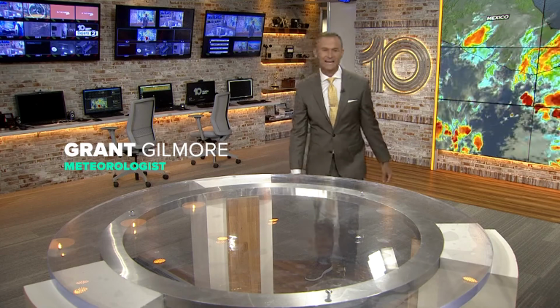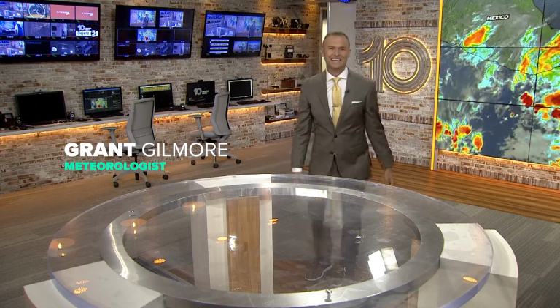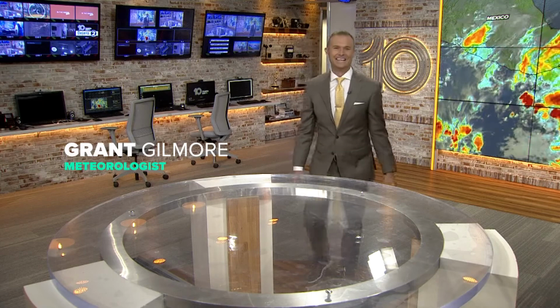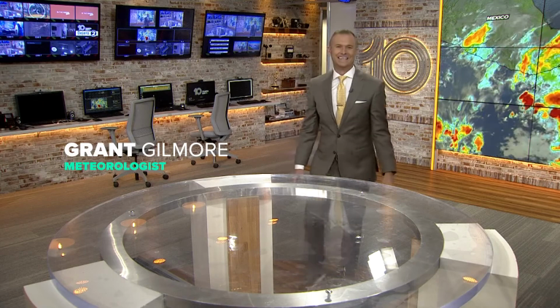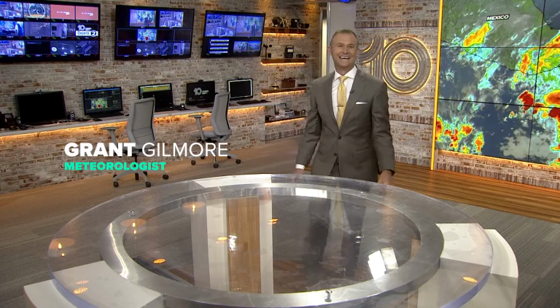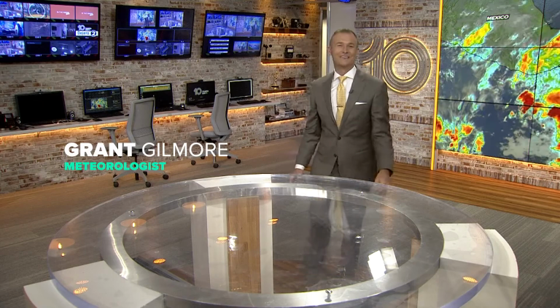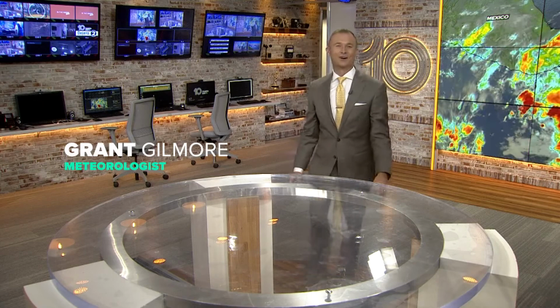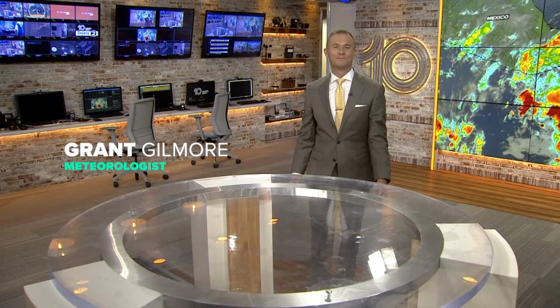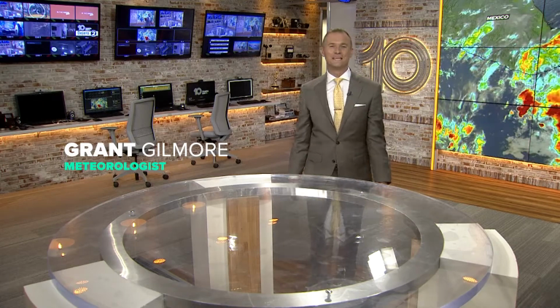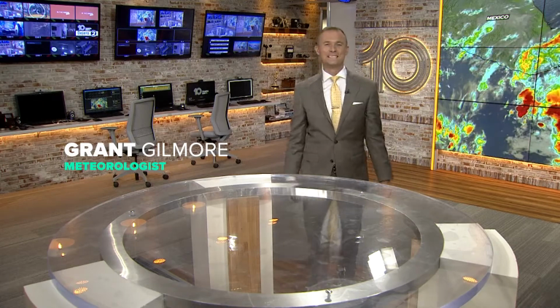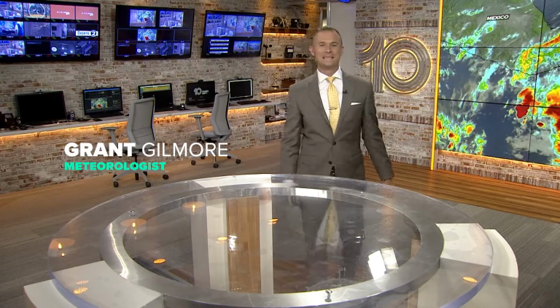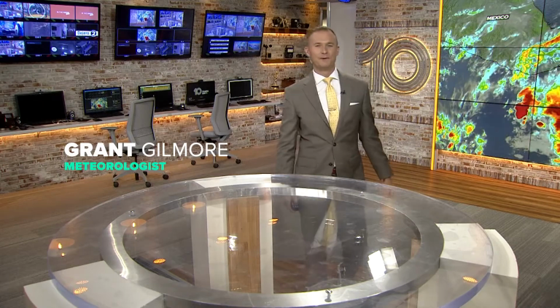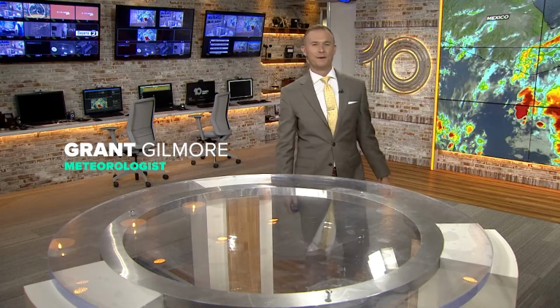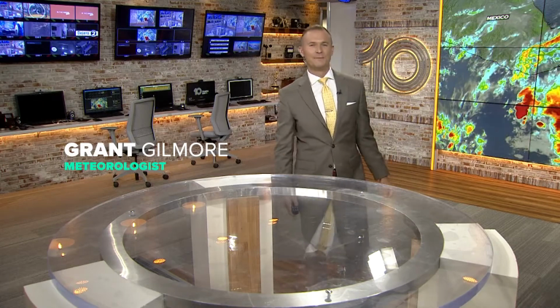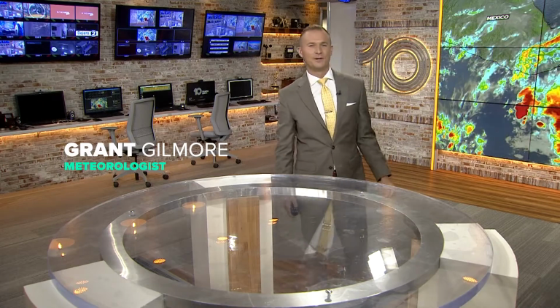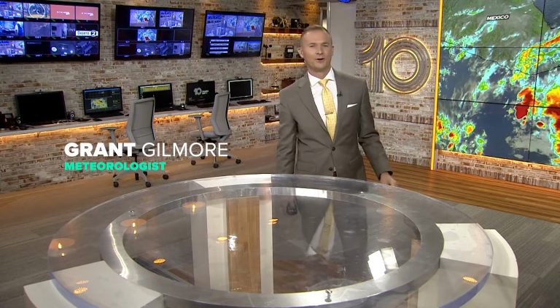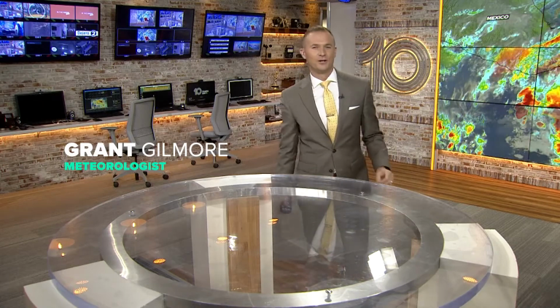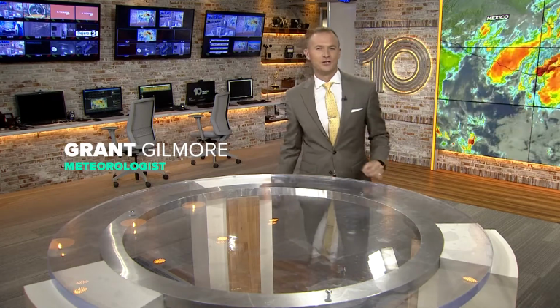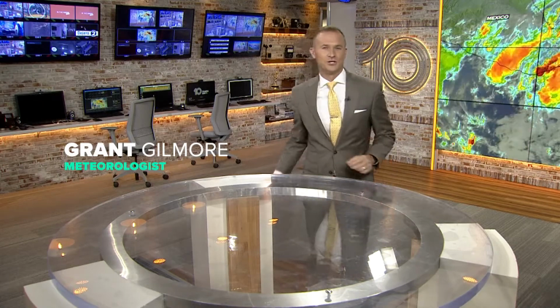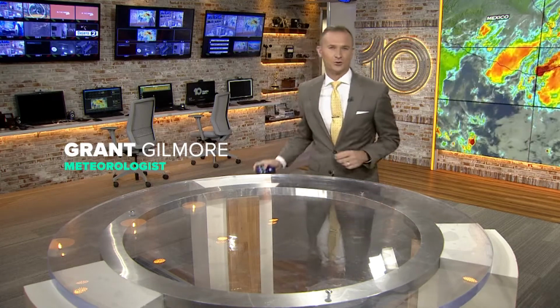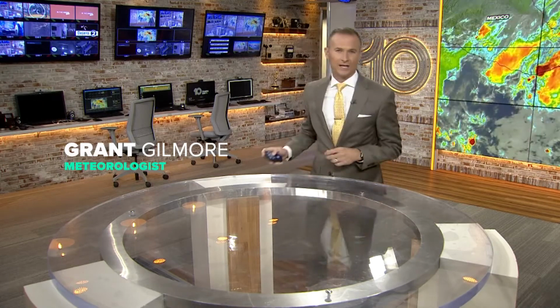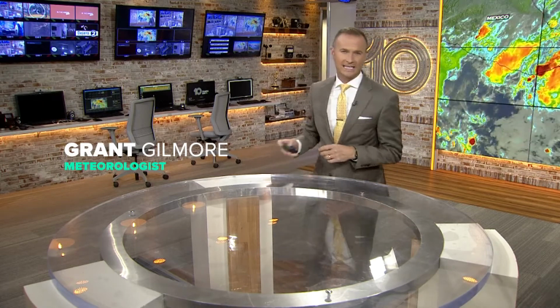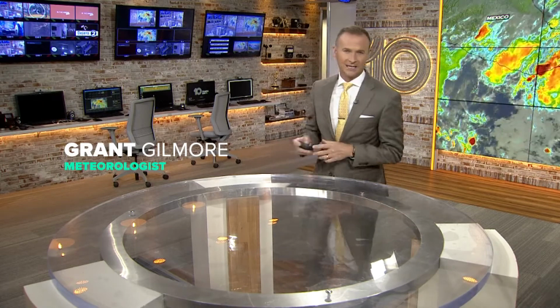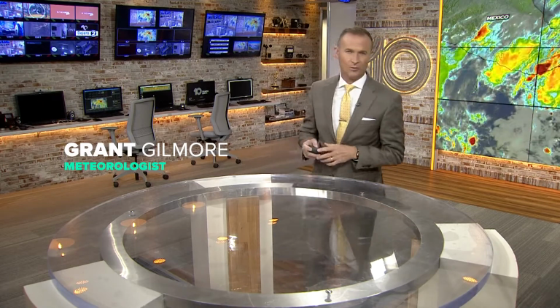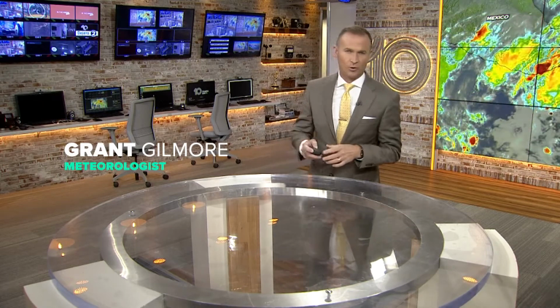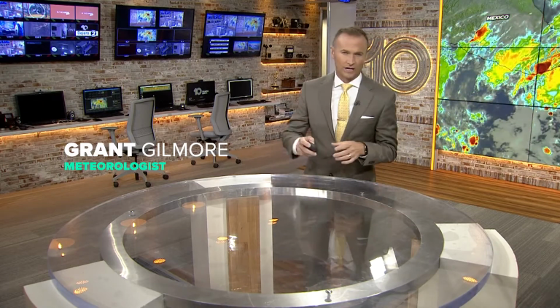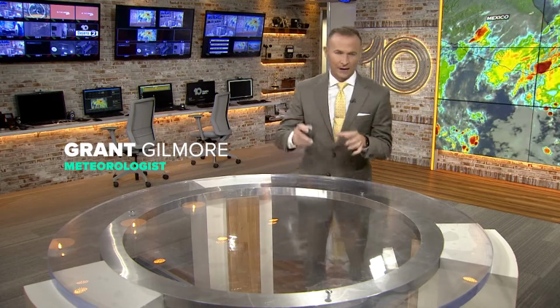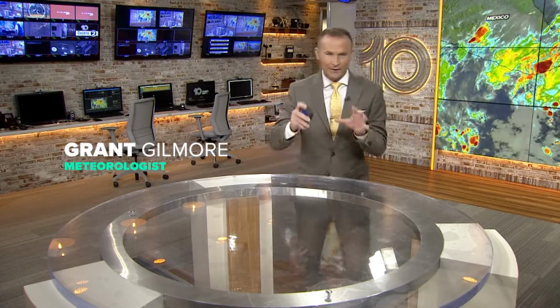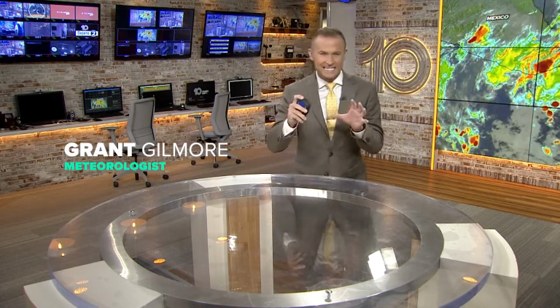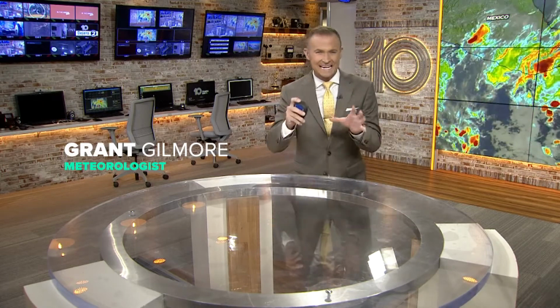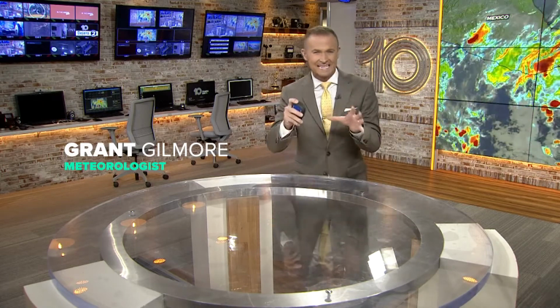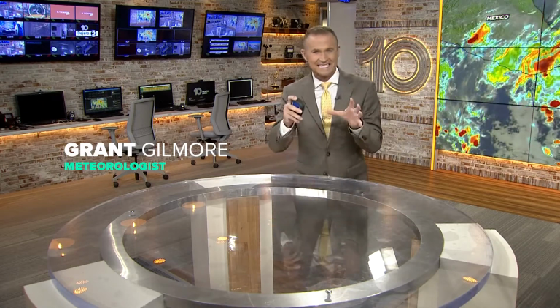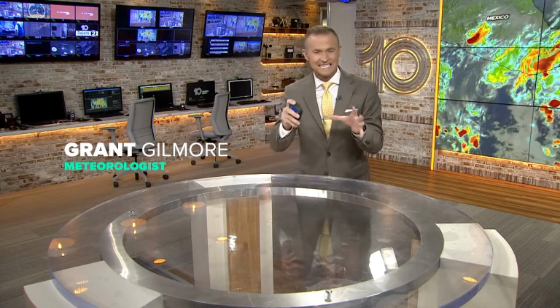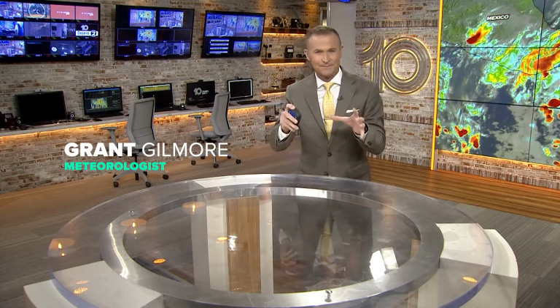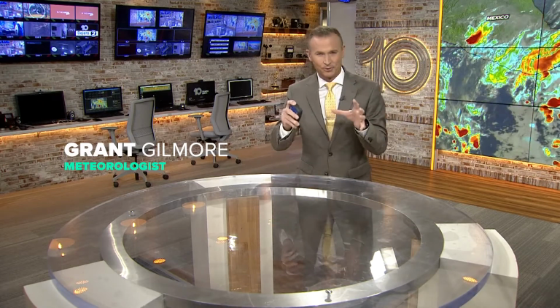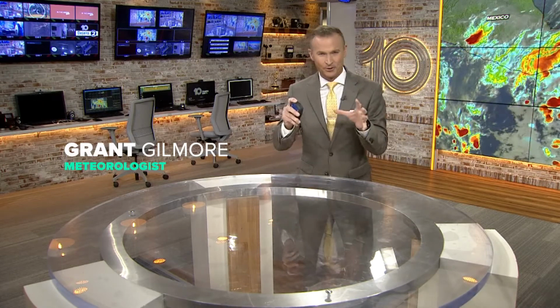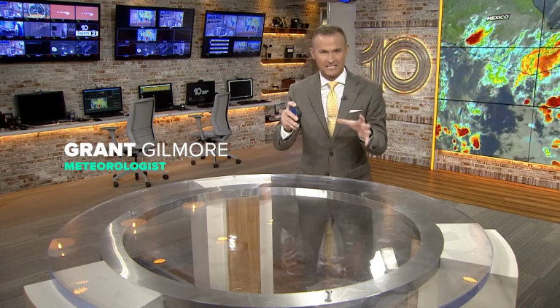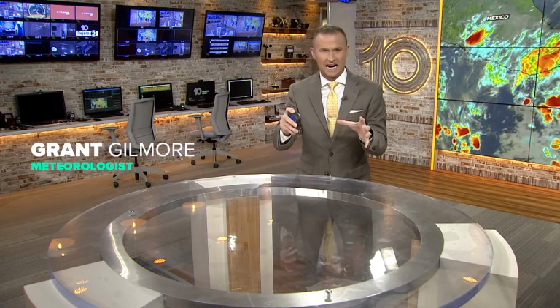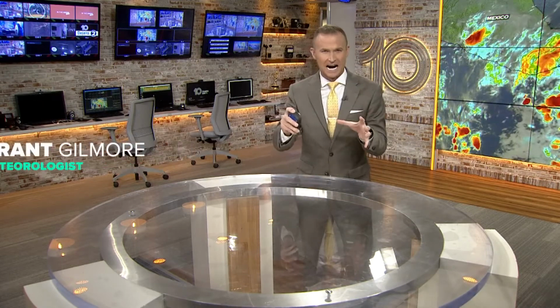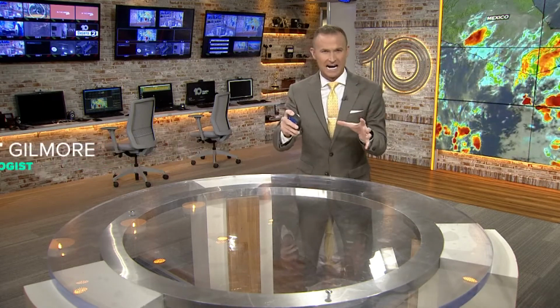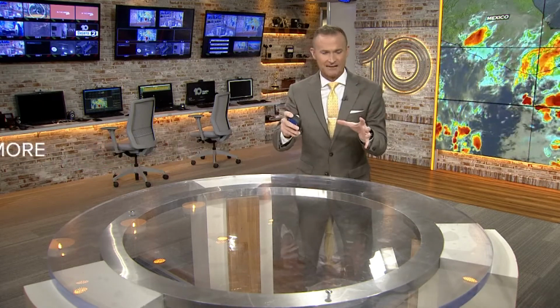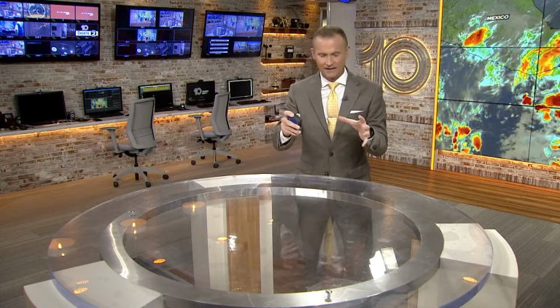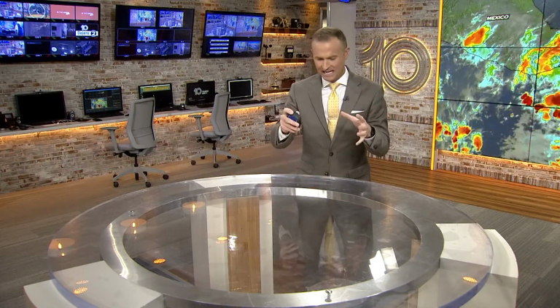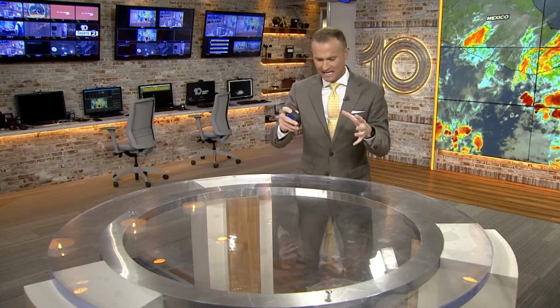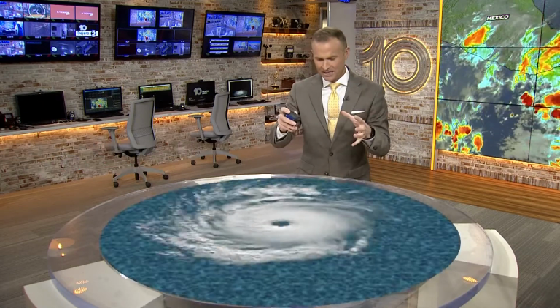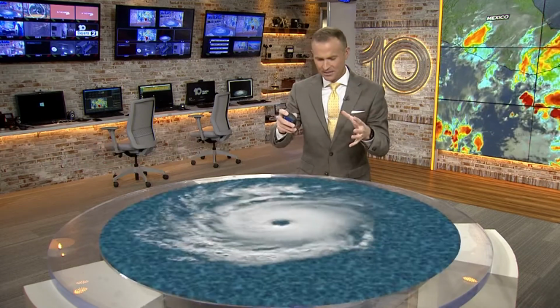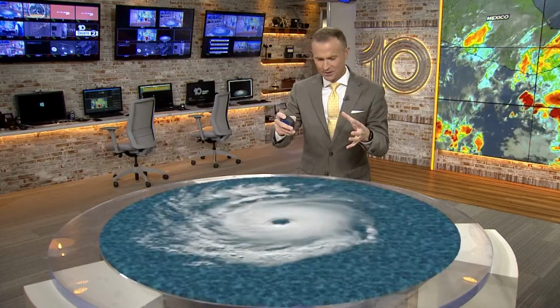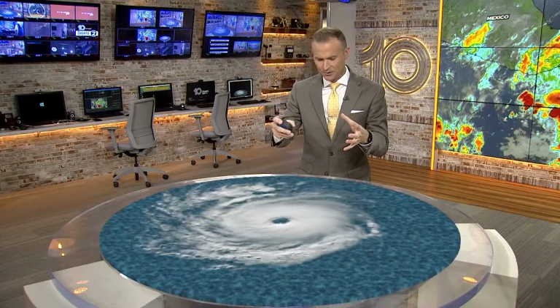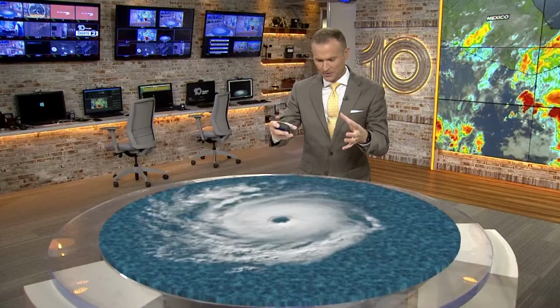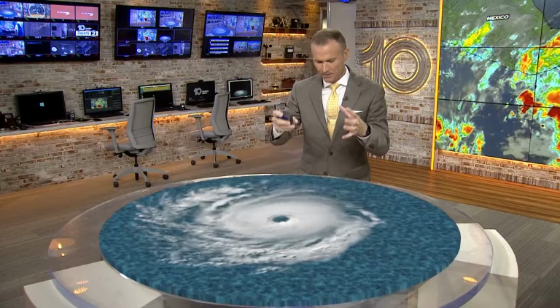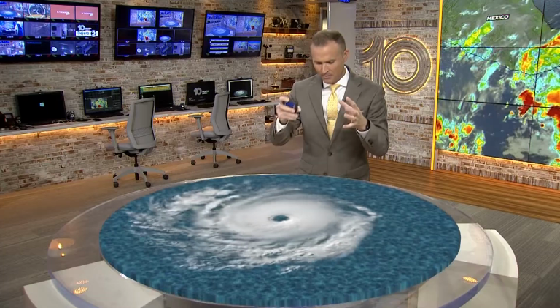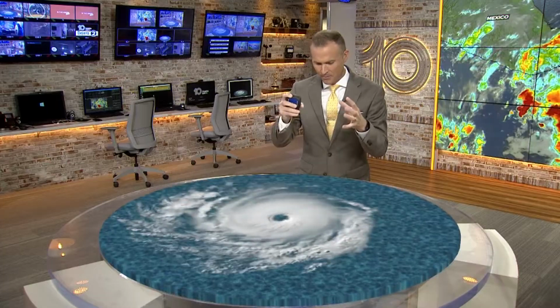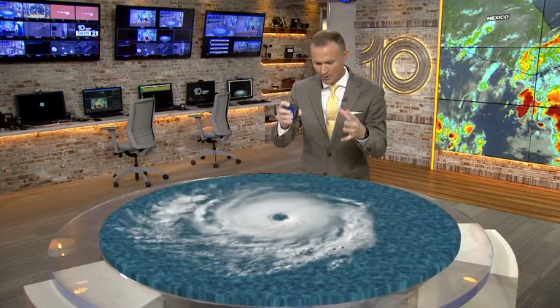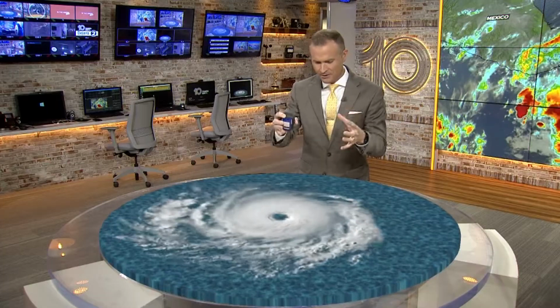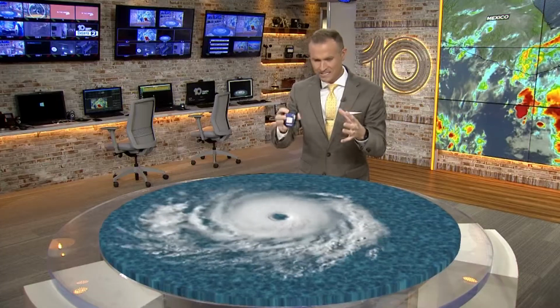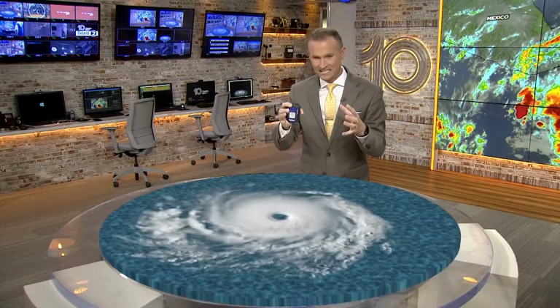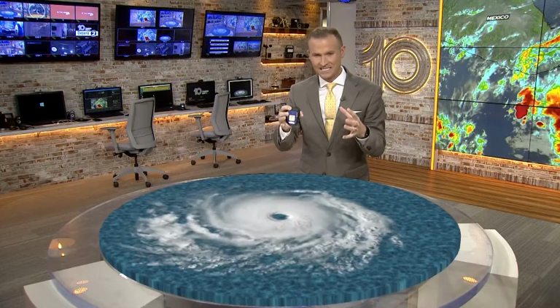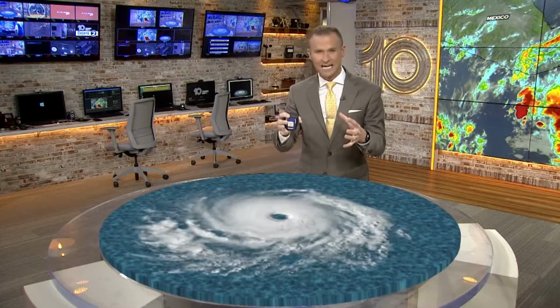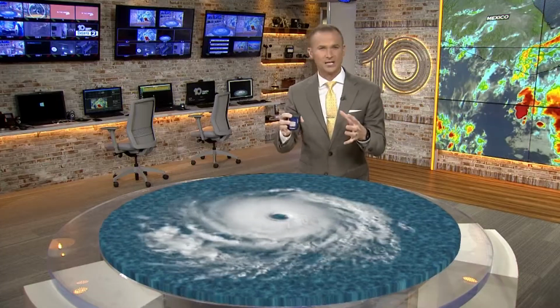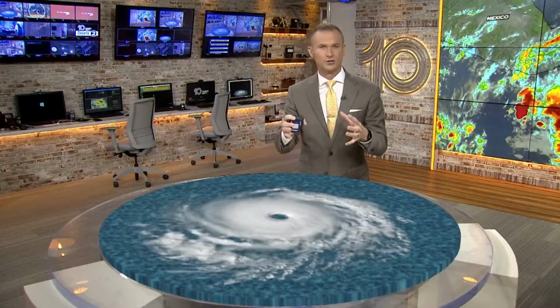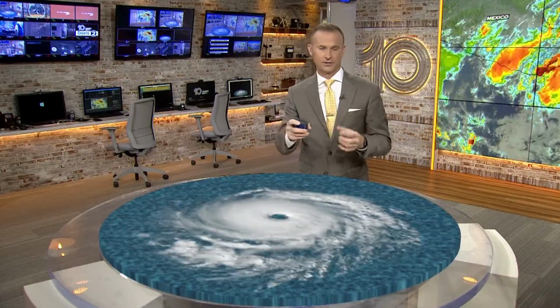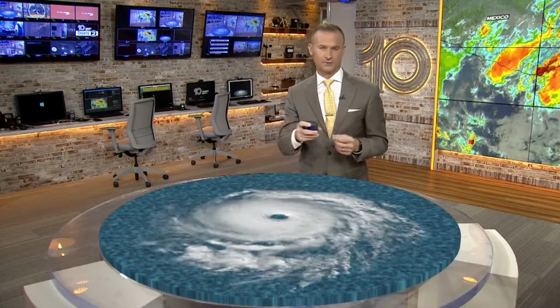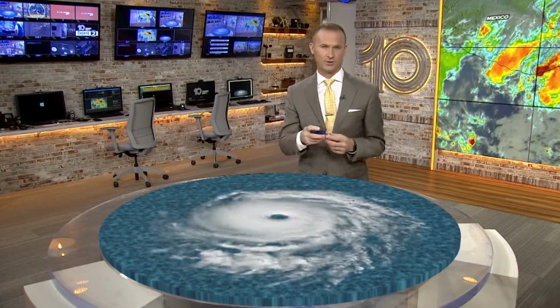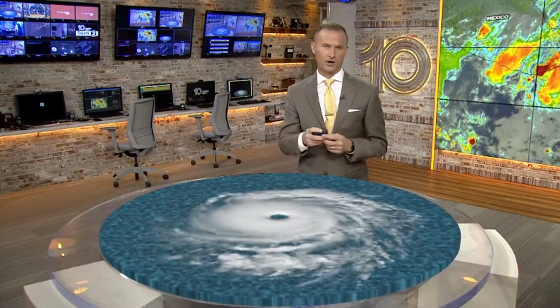Hey there, I'm 10 Tampa Bay's Grant Gilmore. I want to dive into the most dangerous part of a hurricane.